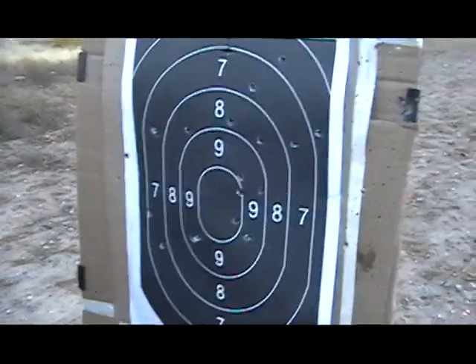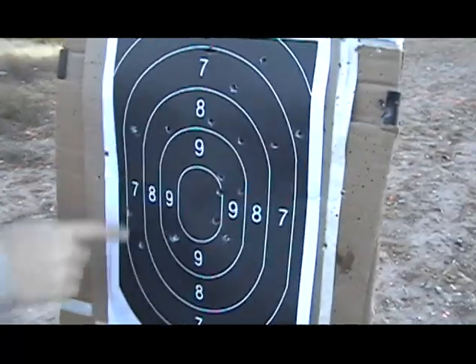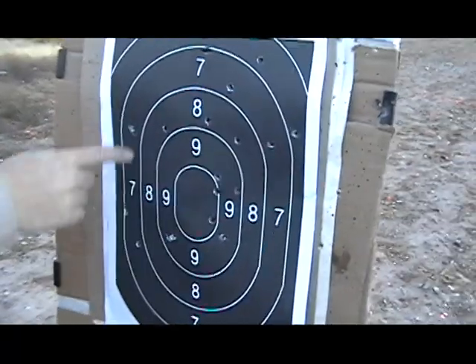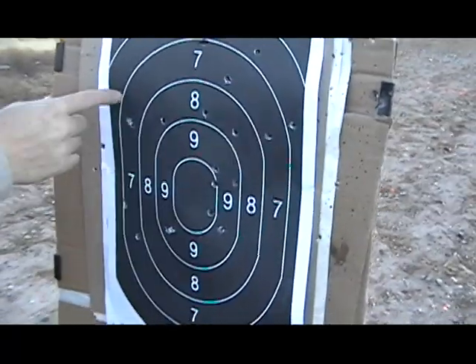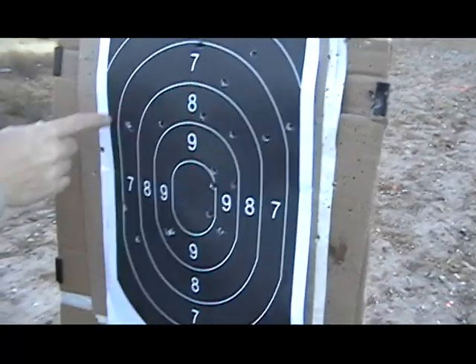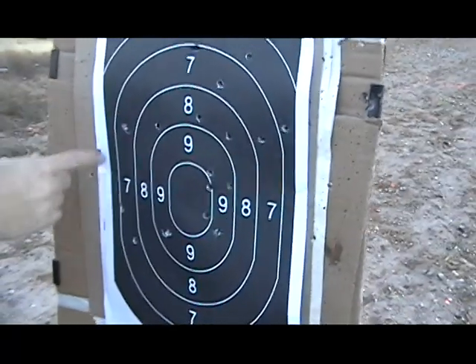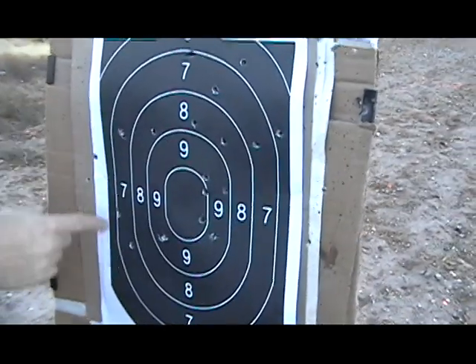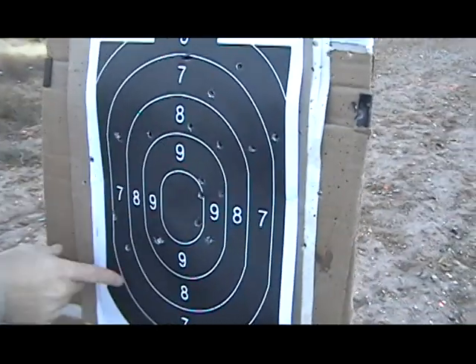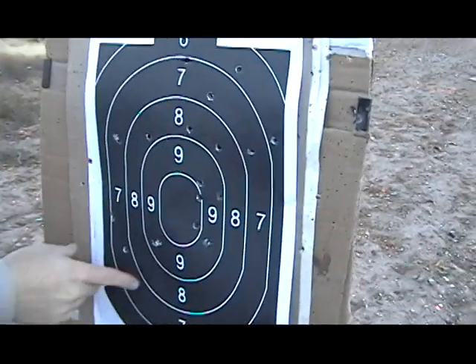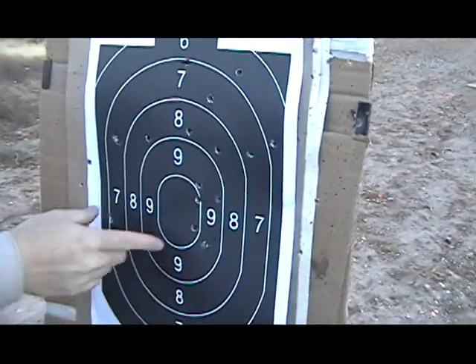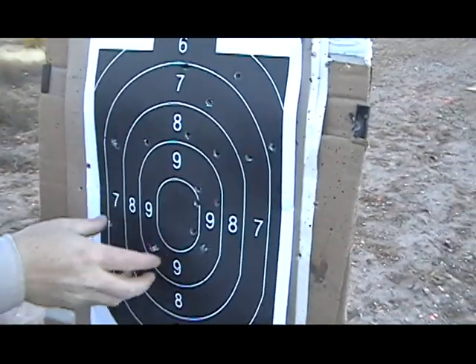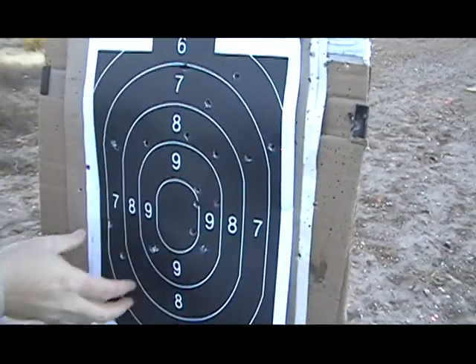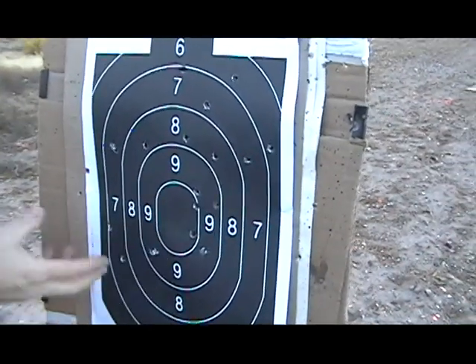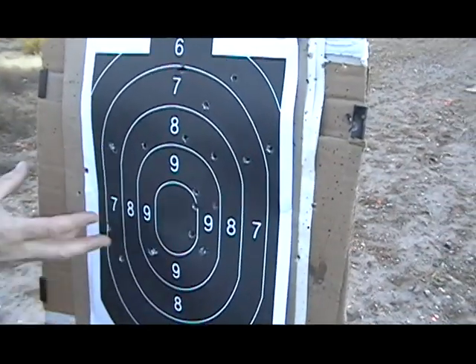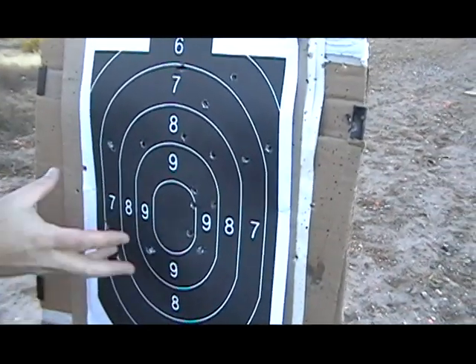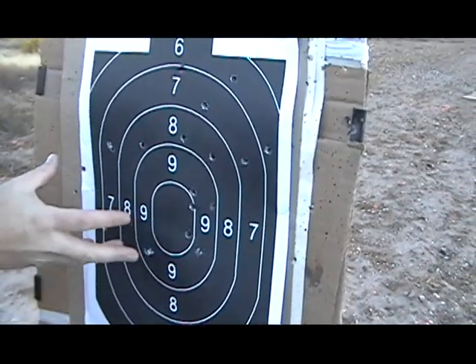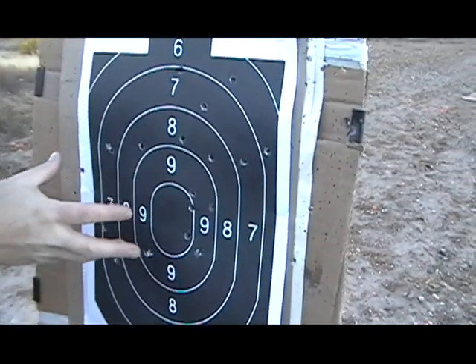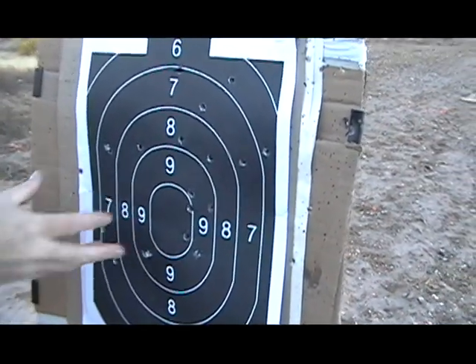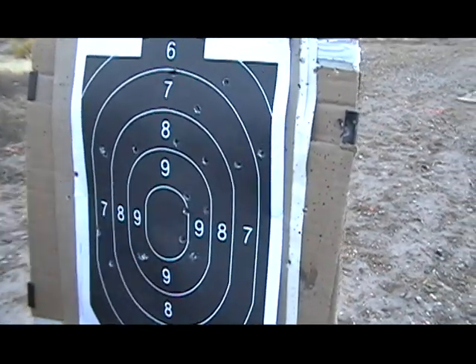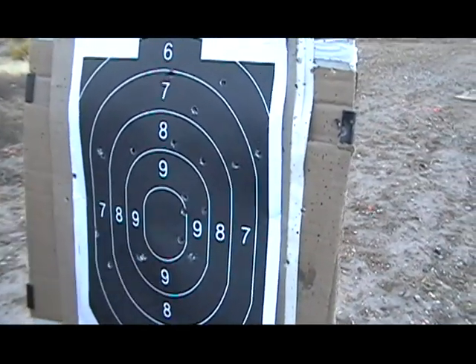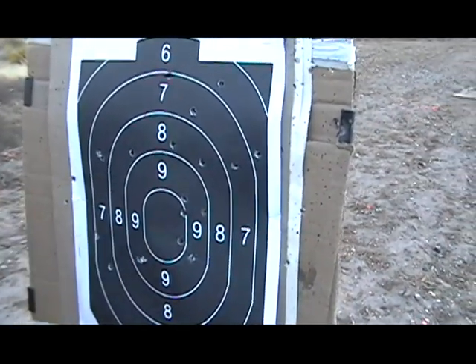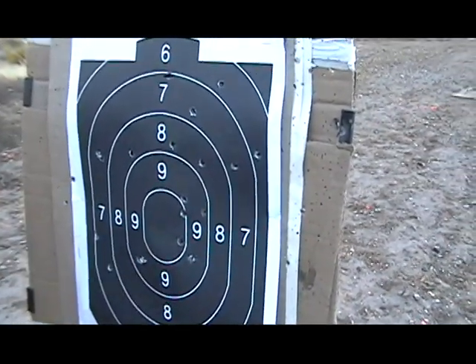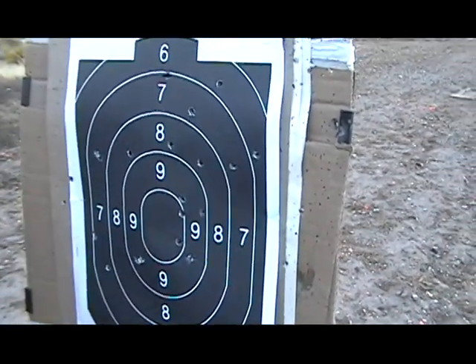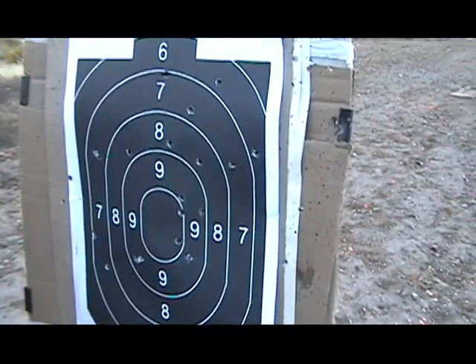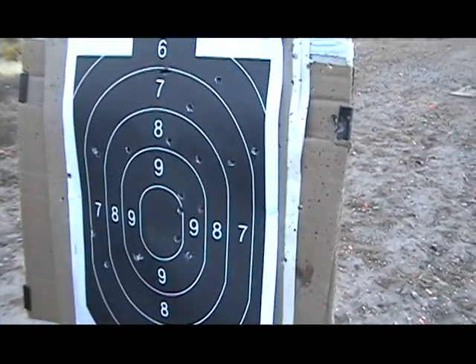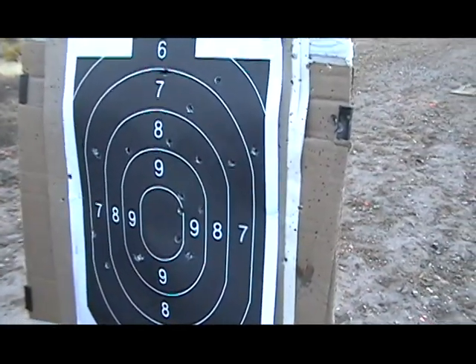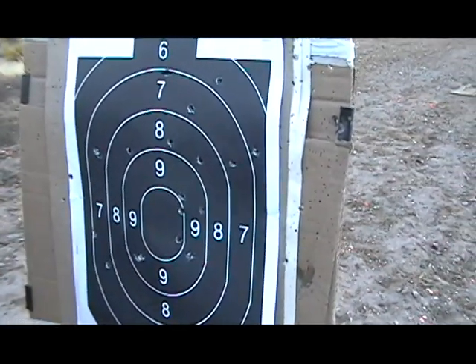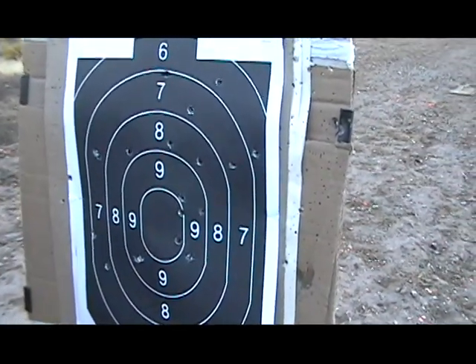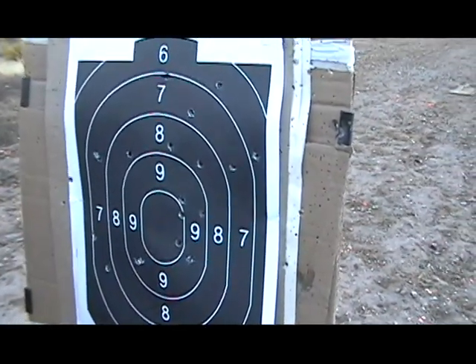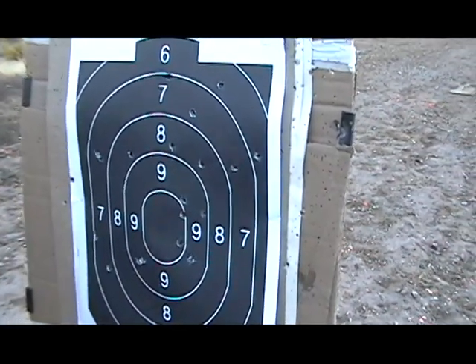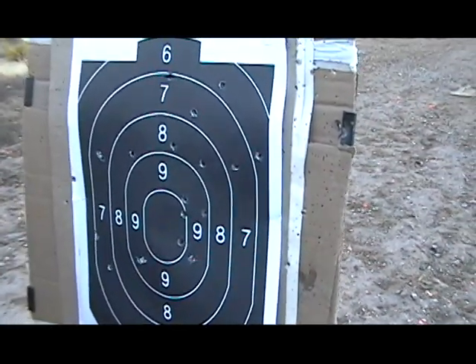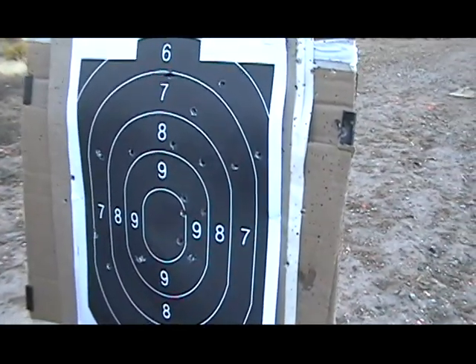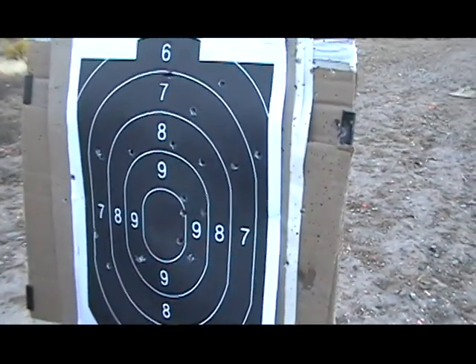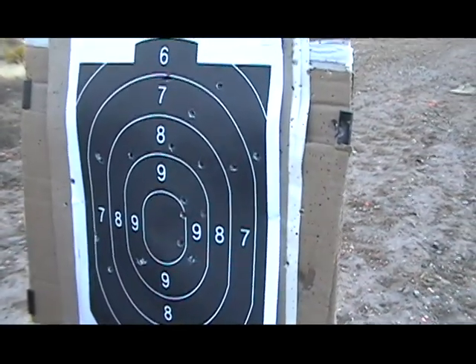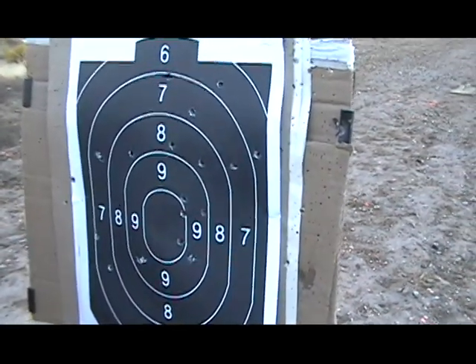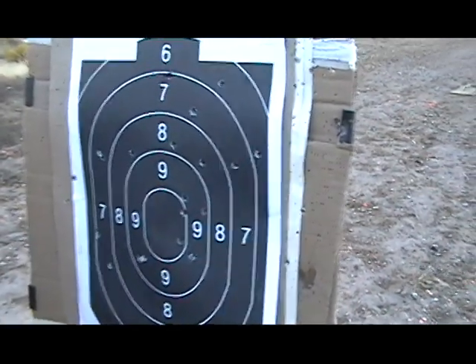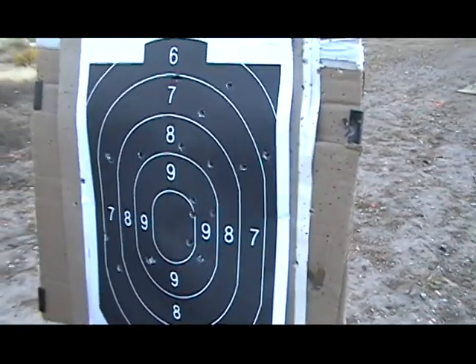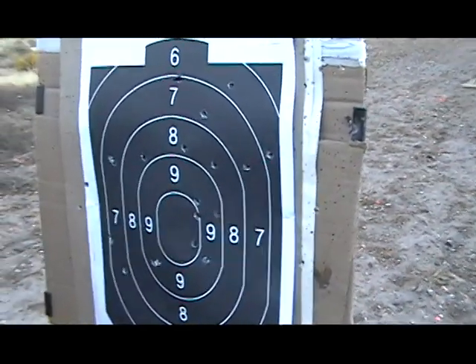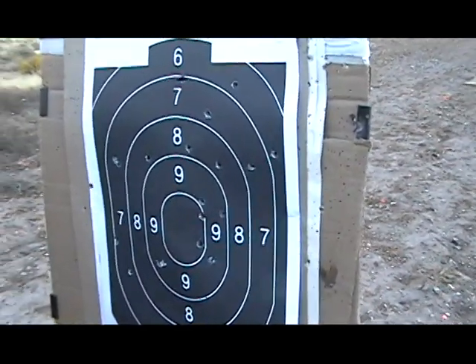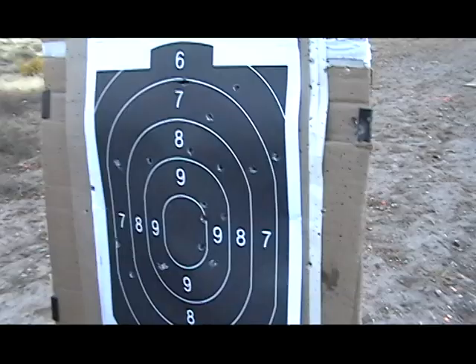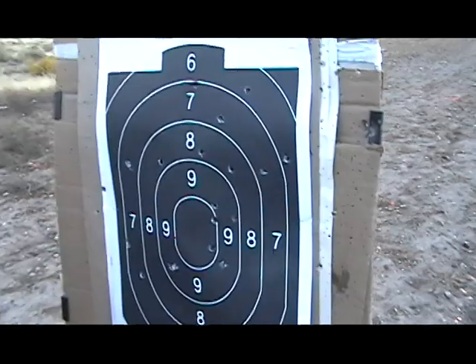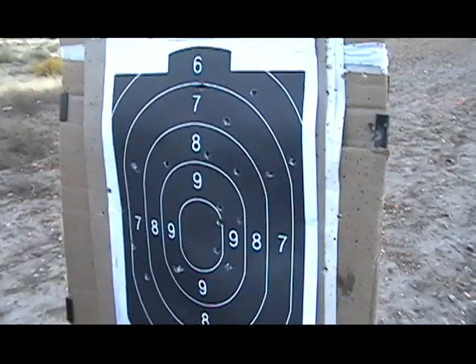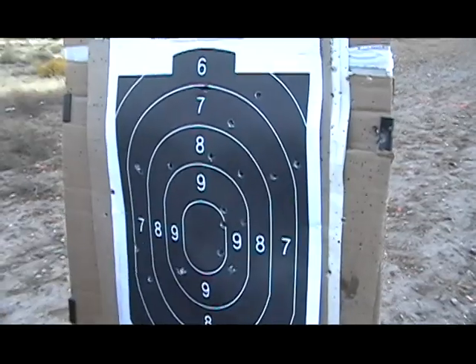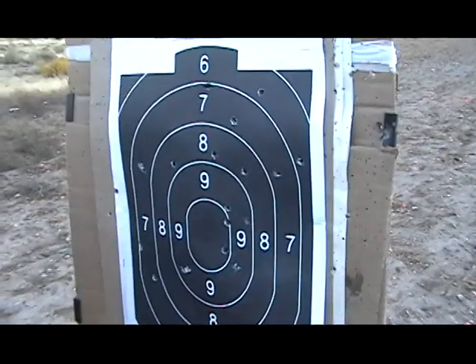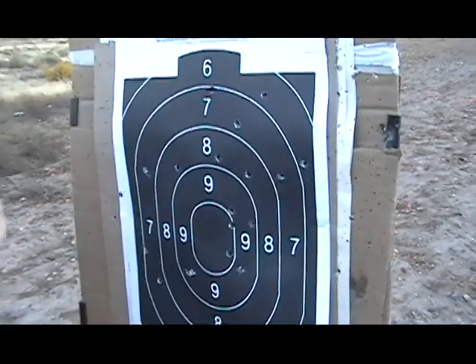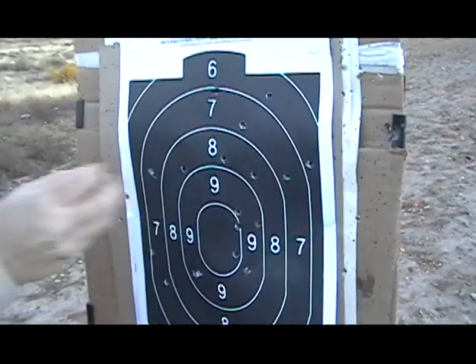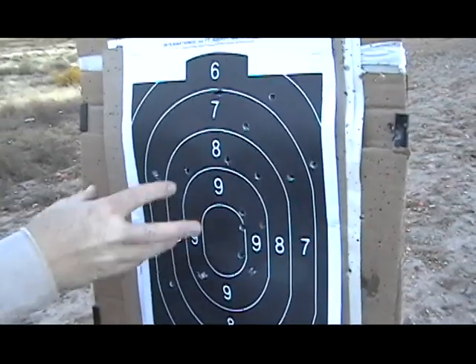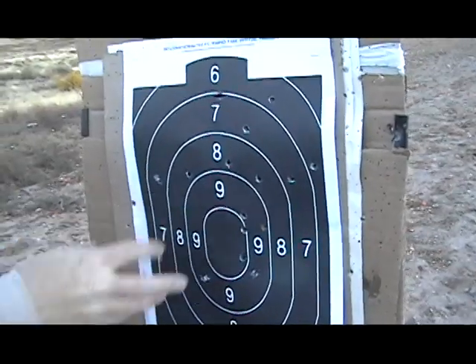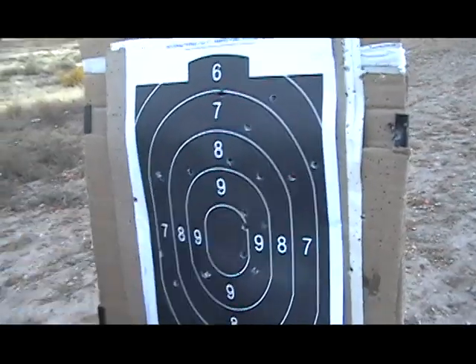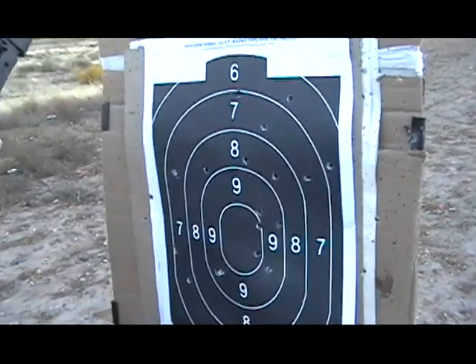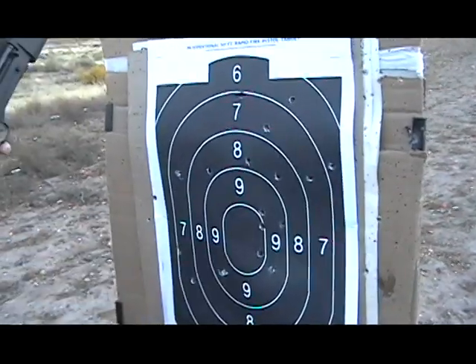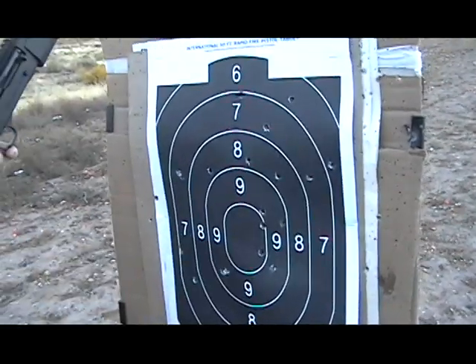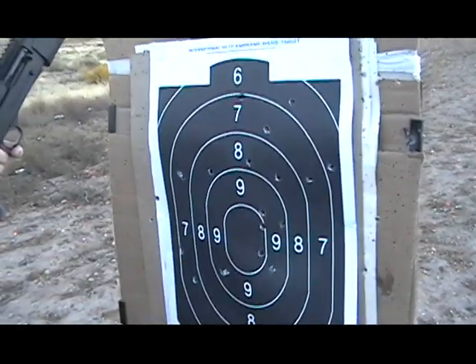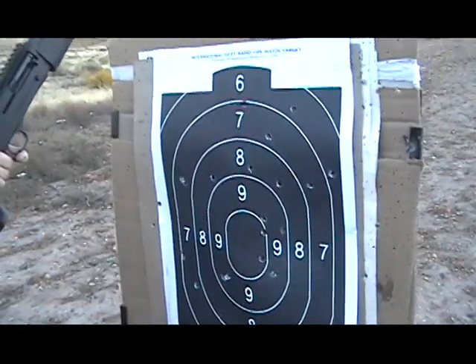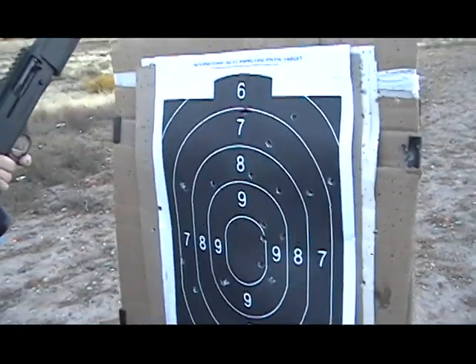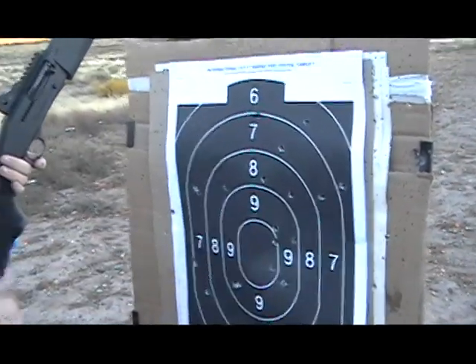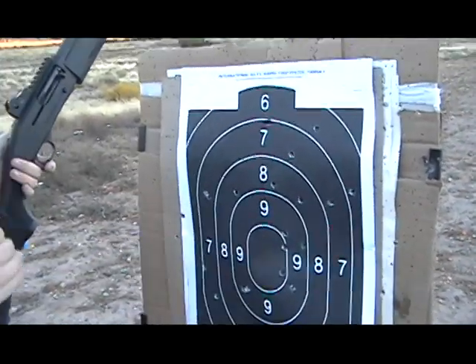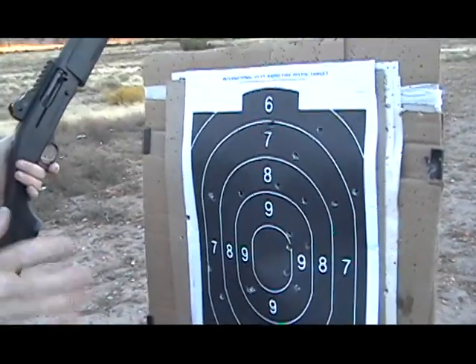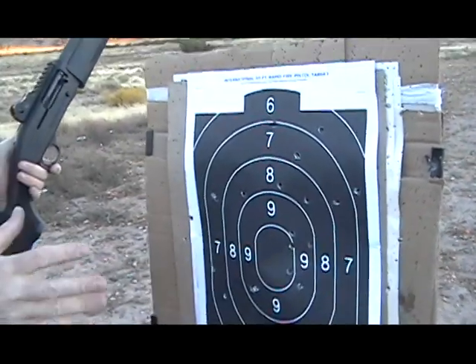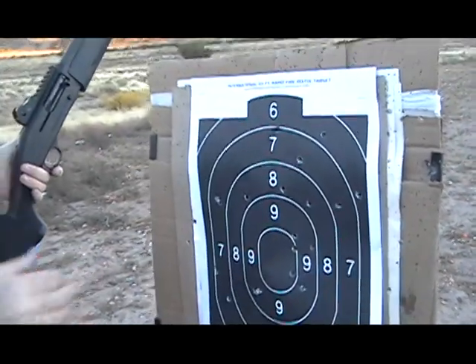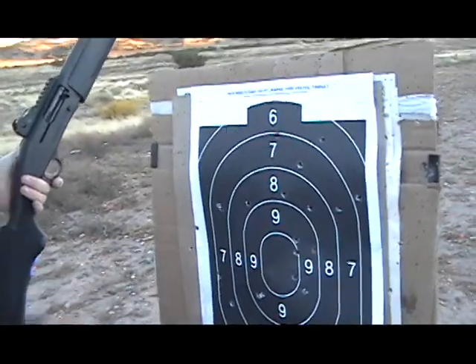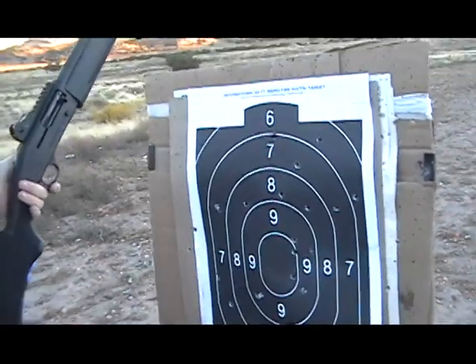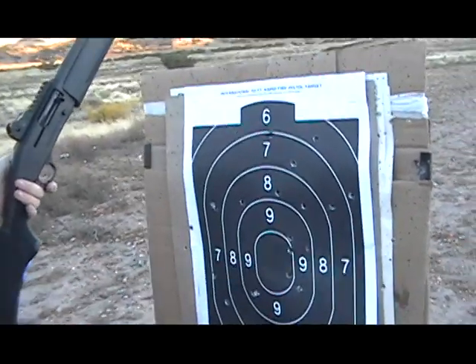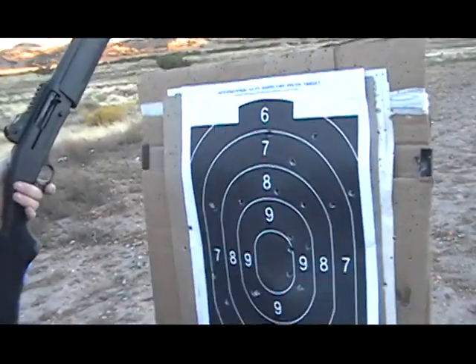And again, at 15 yards, this is the kind of pattern you want to see to know that you're keeping all your buckshot where it needs to go and it's not going astray.